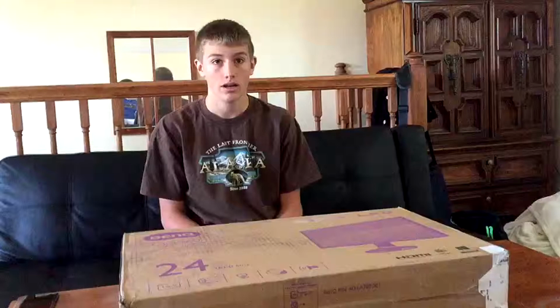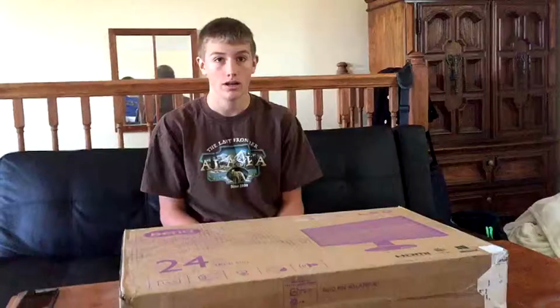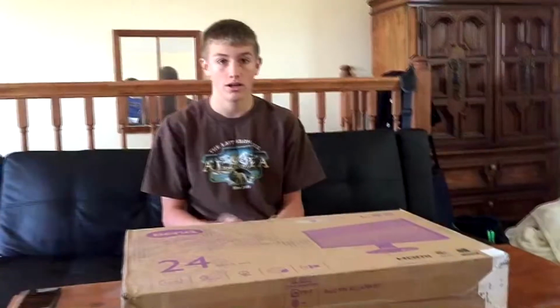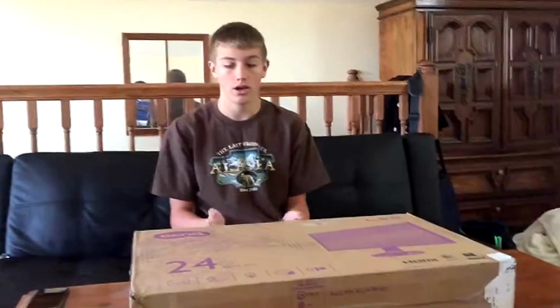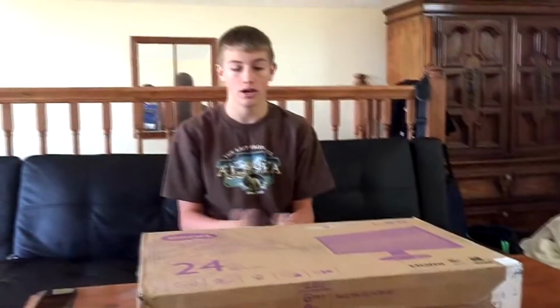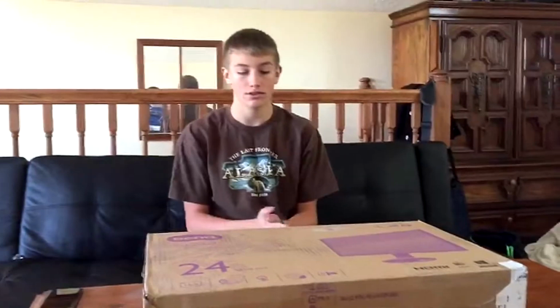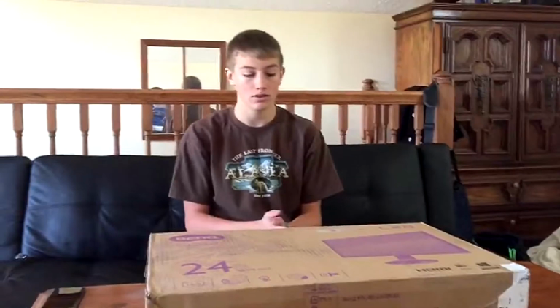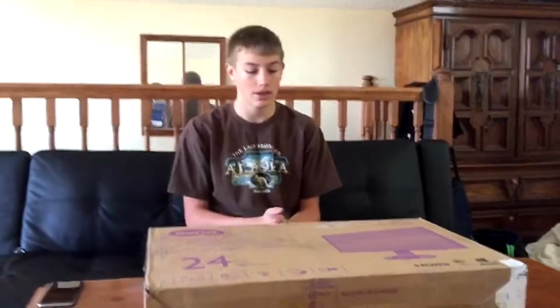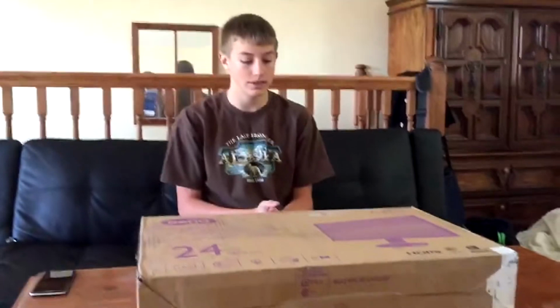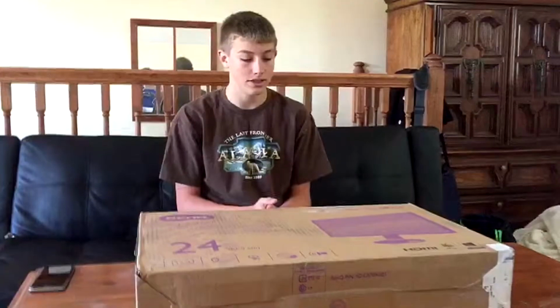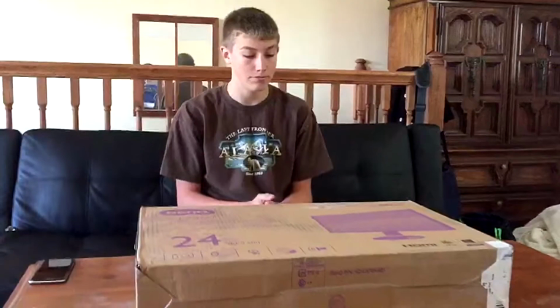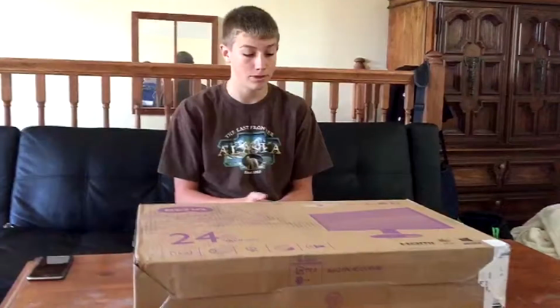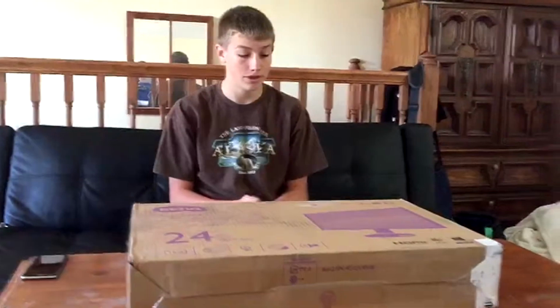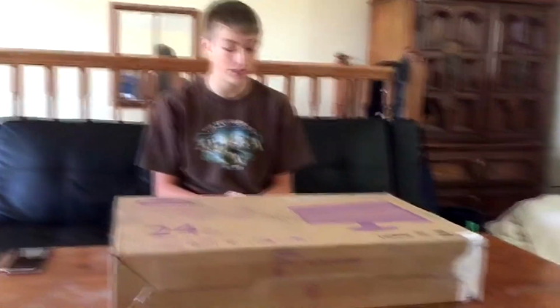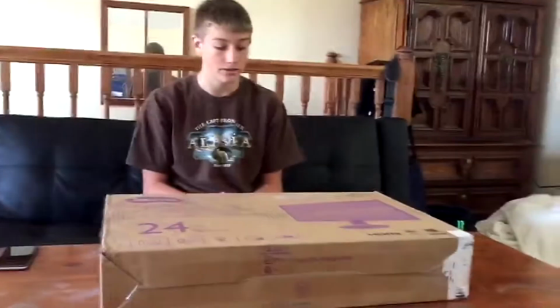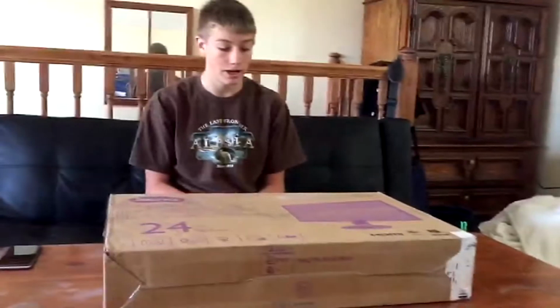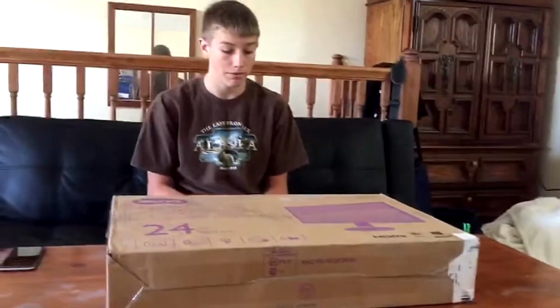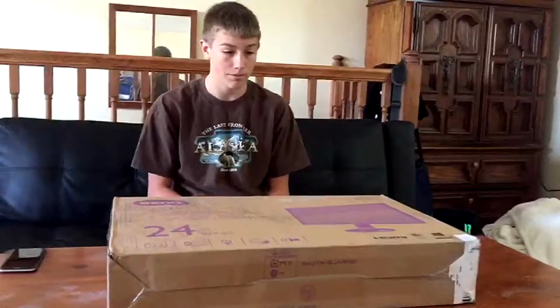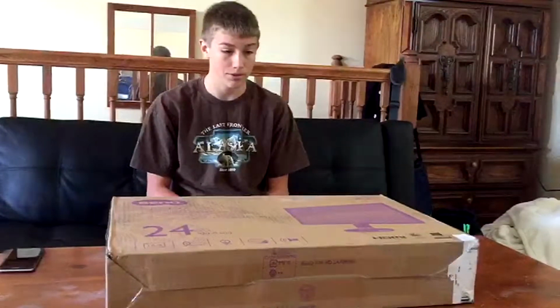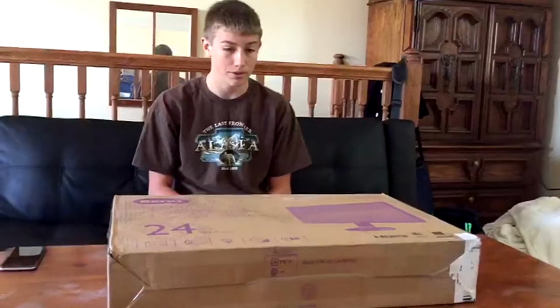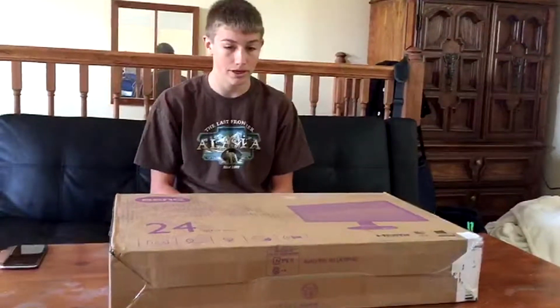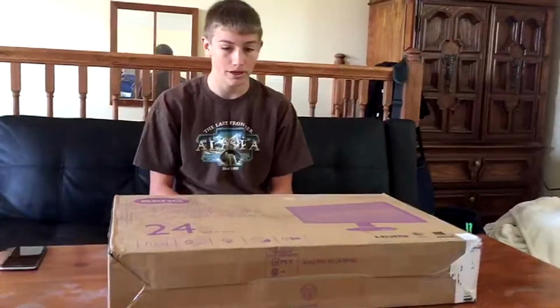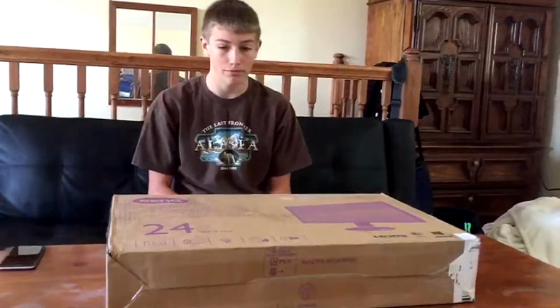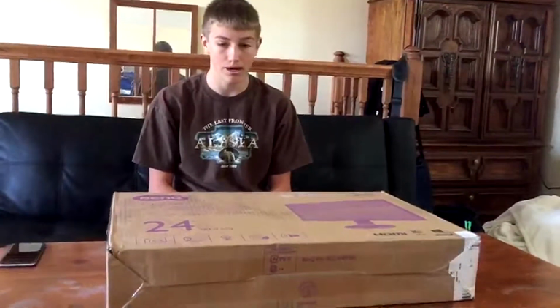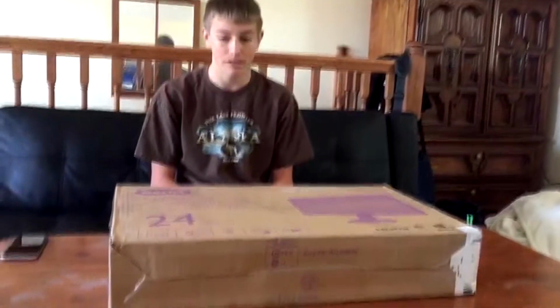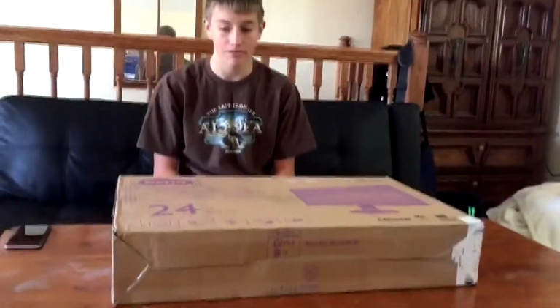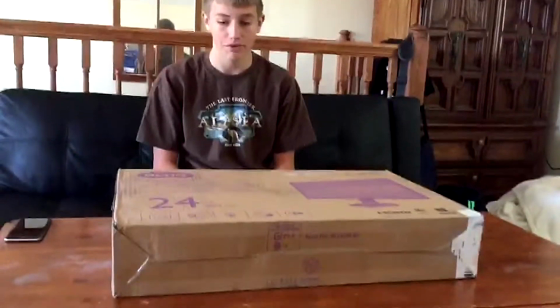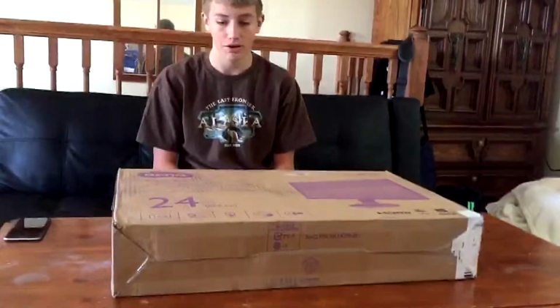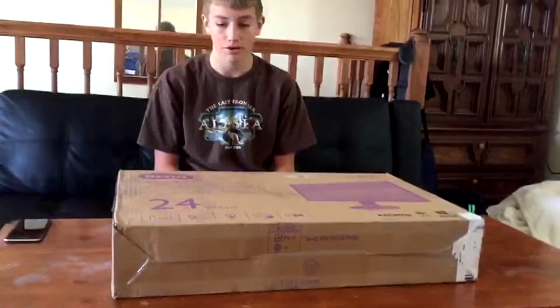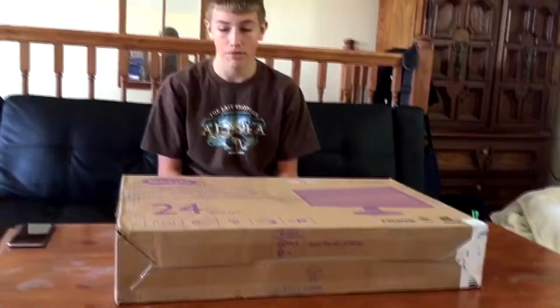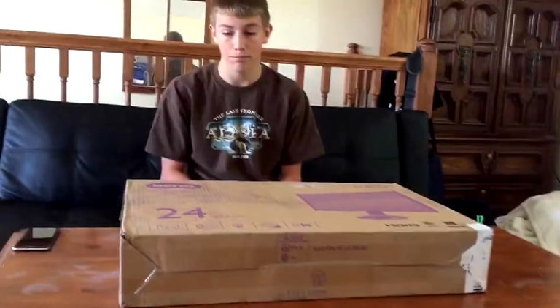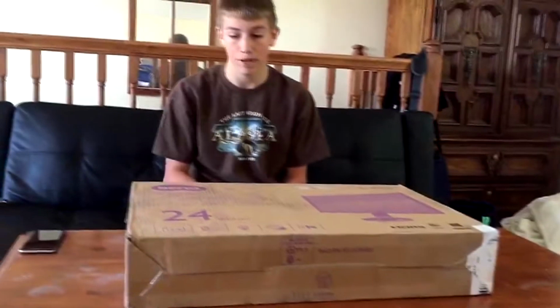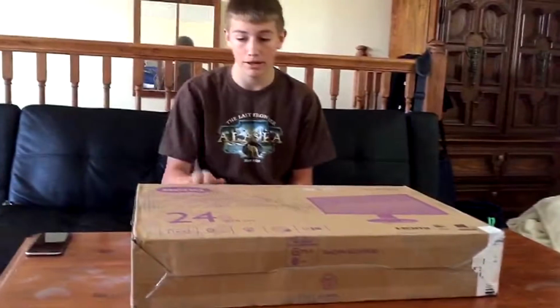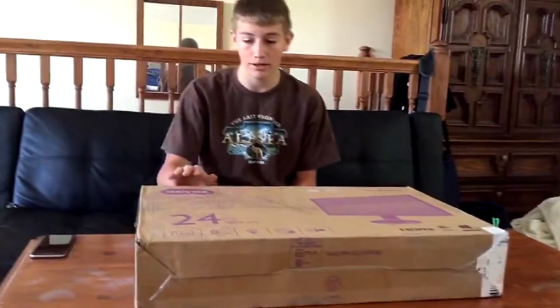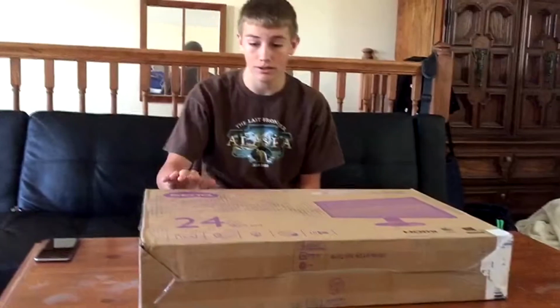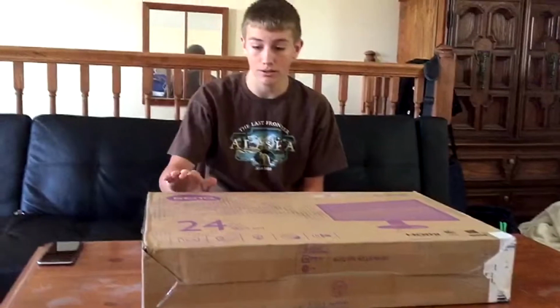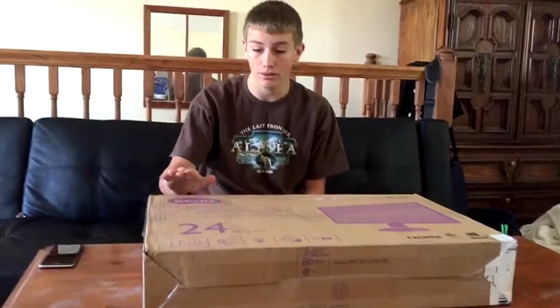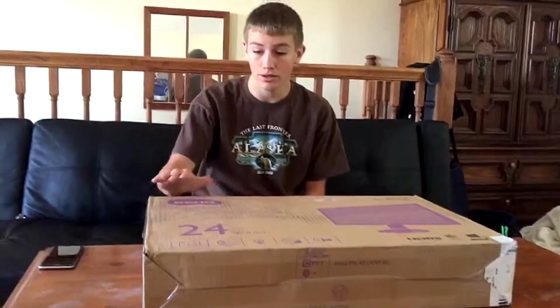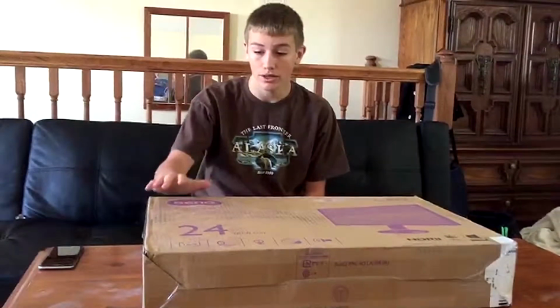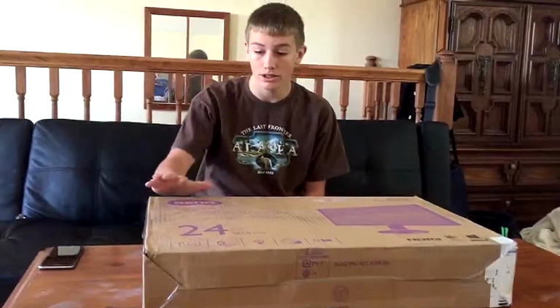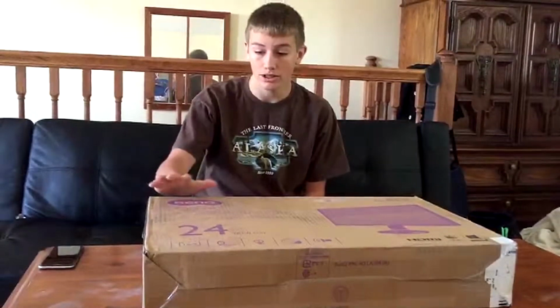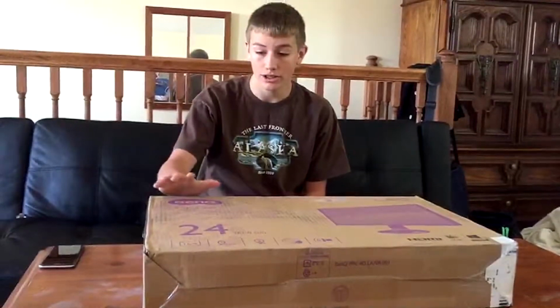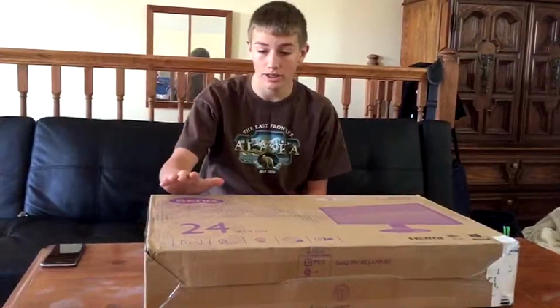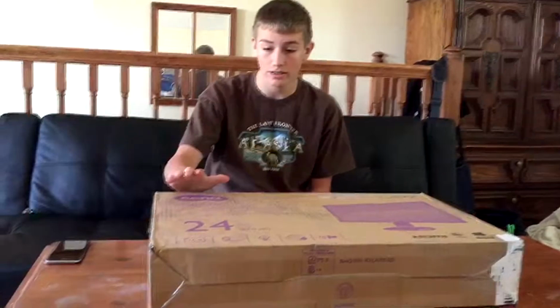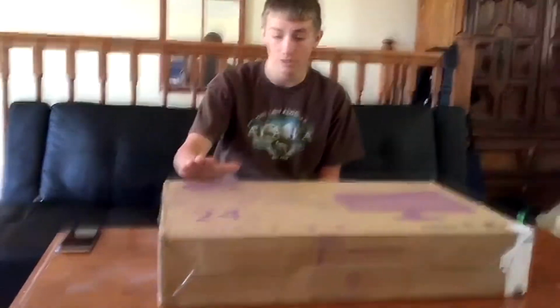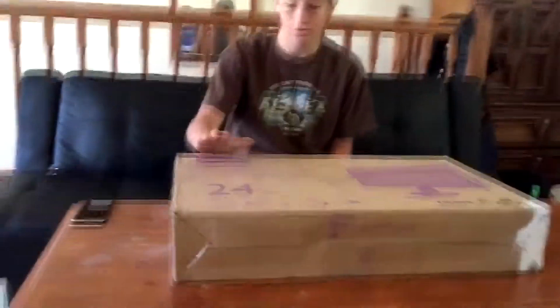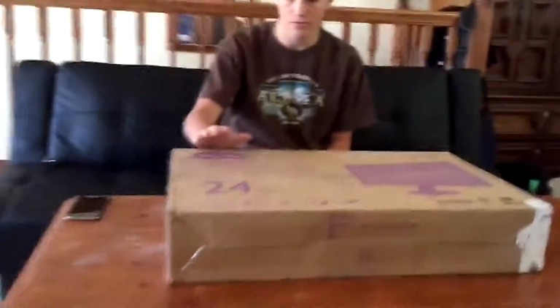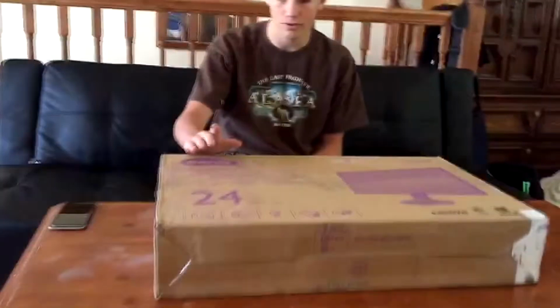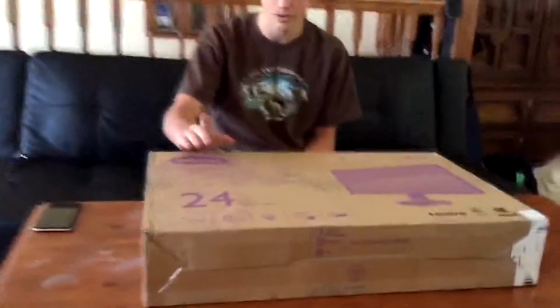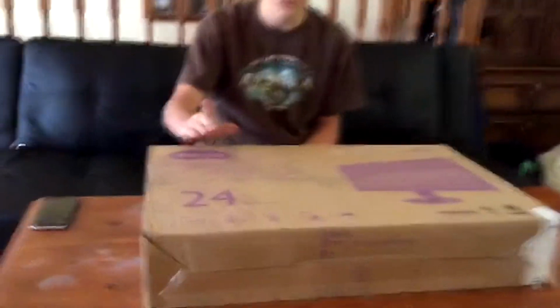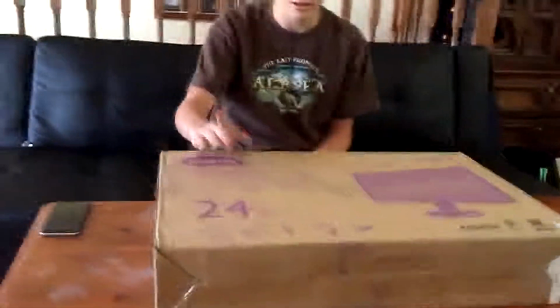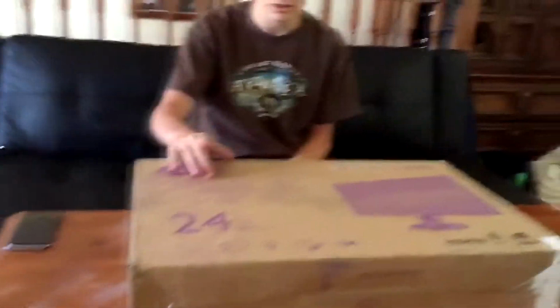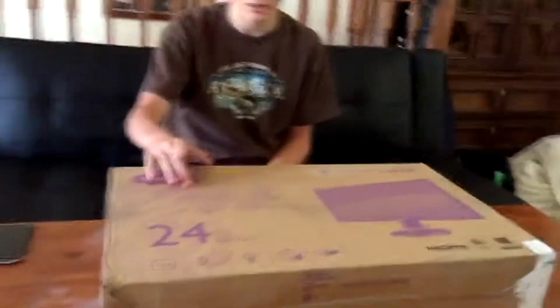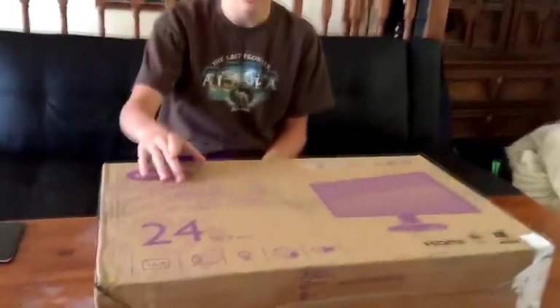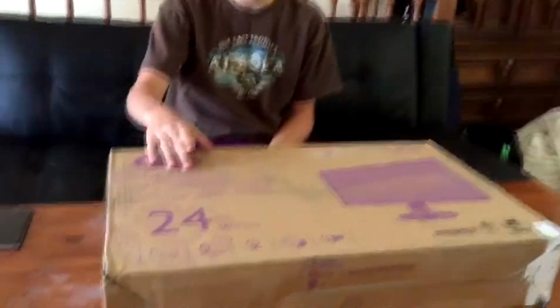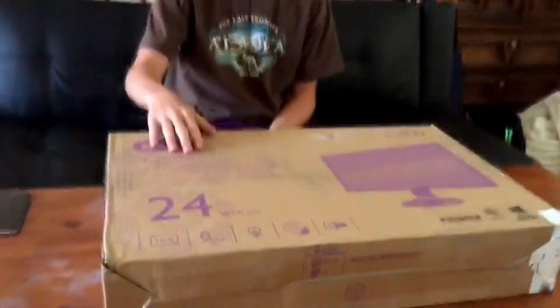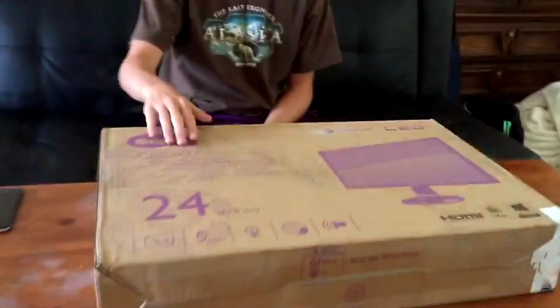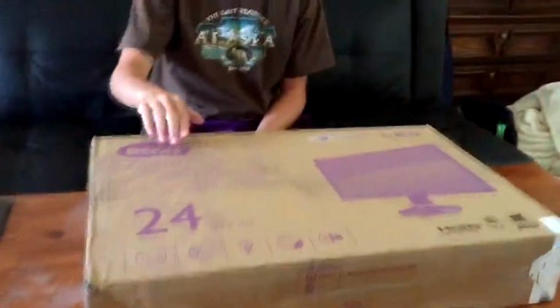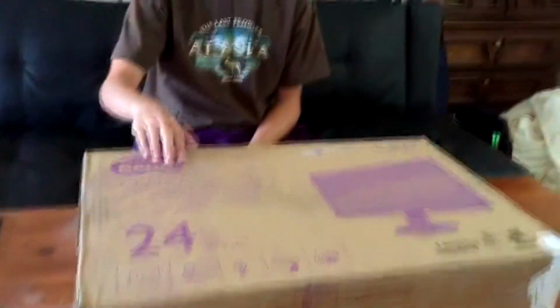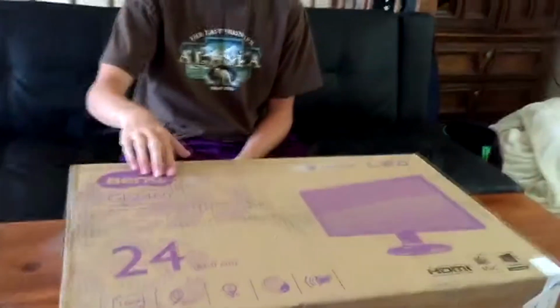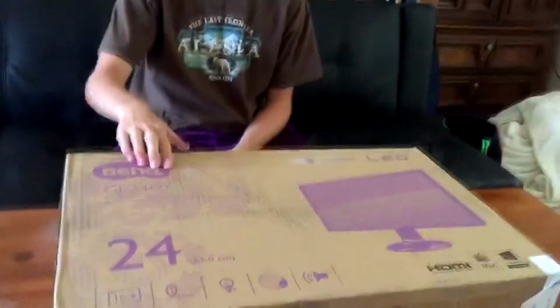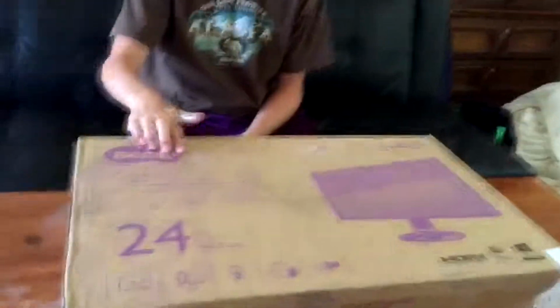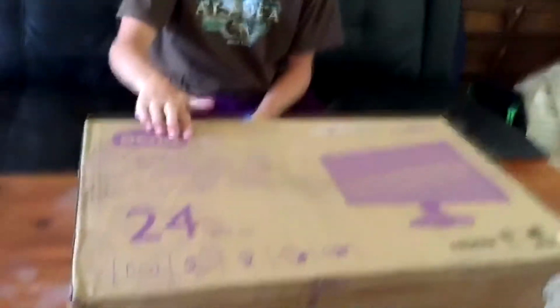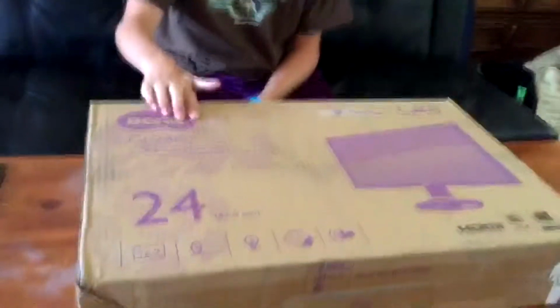Yo, how's it going guys? It's TypeRixon here. Today we're going to be doing an unboxing video of the BenQ GL2460HM.